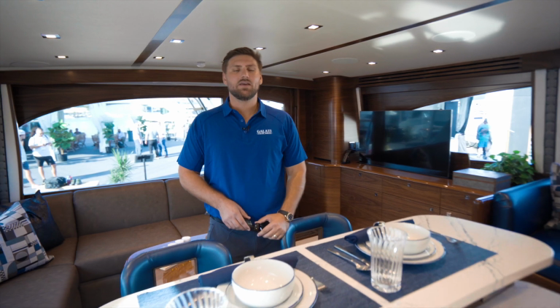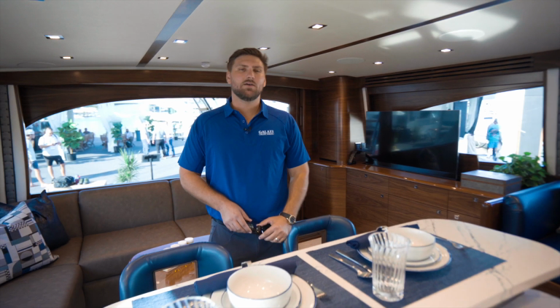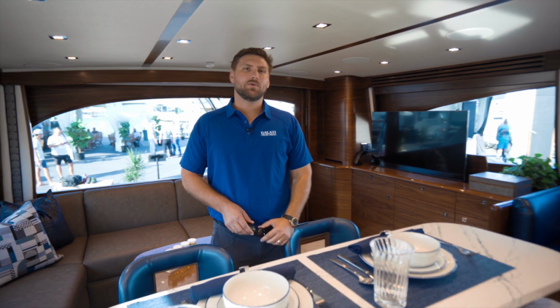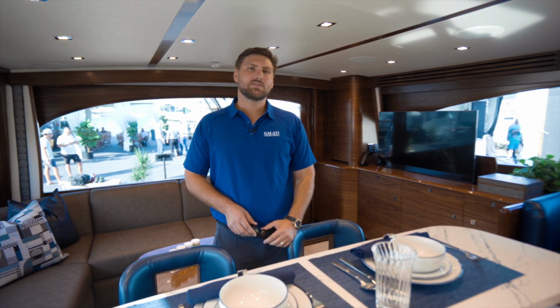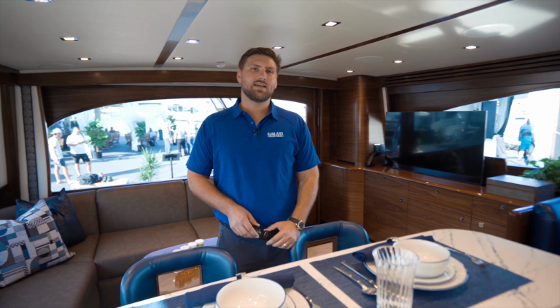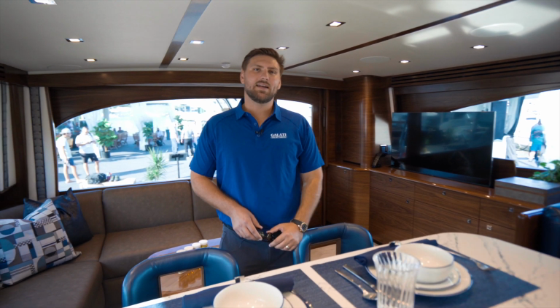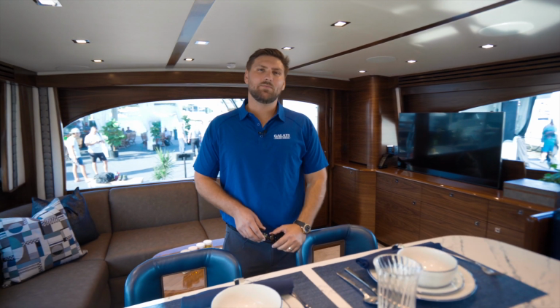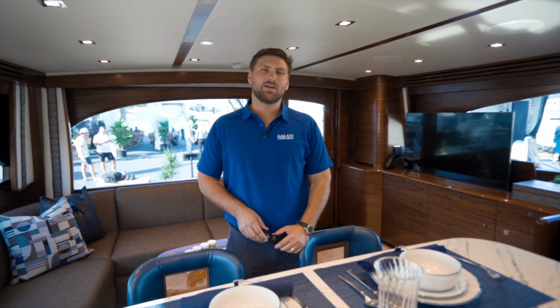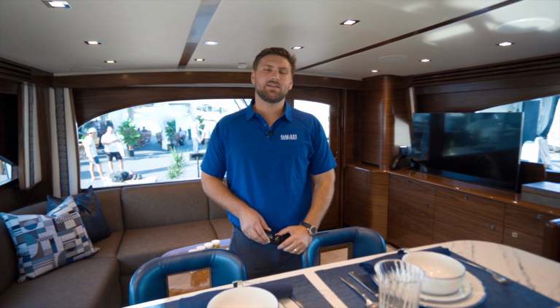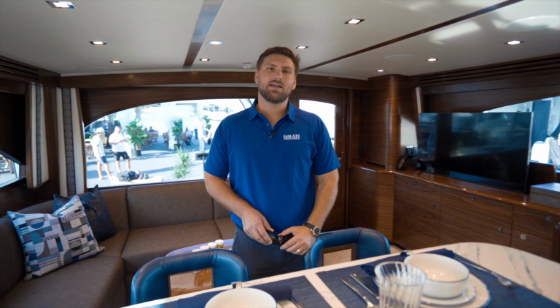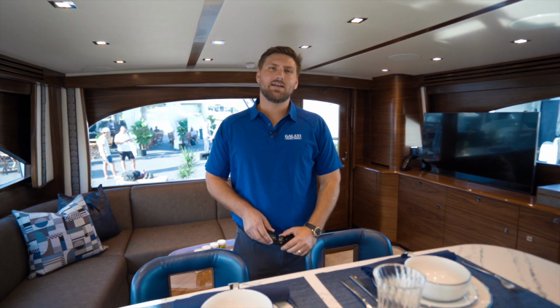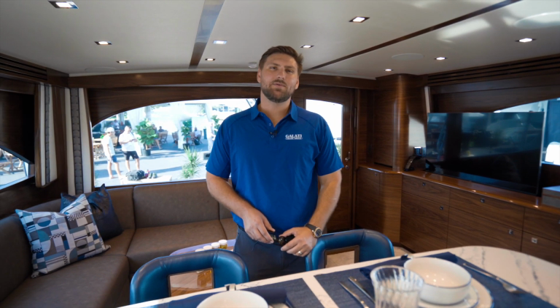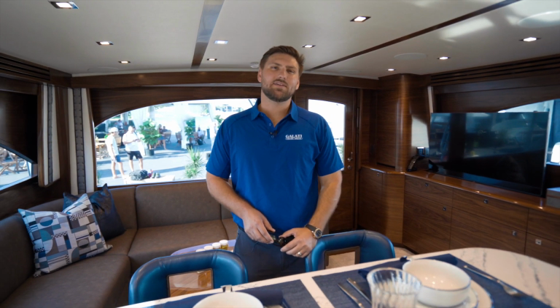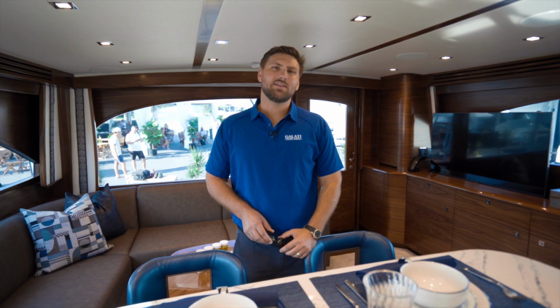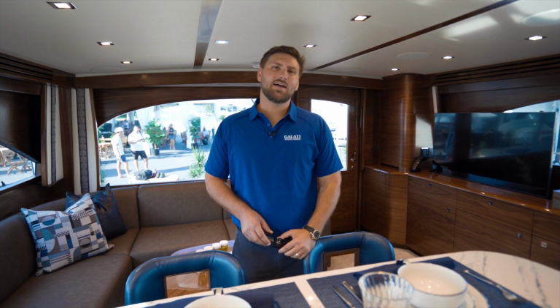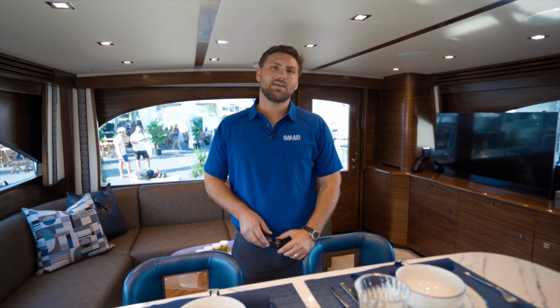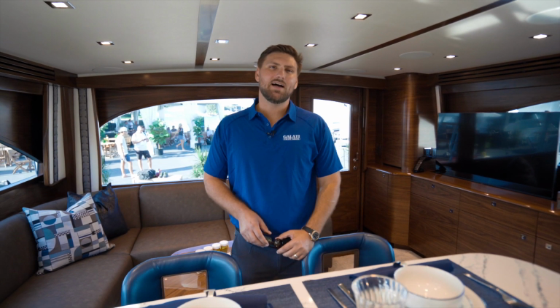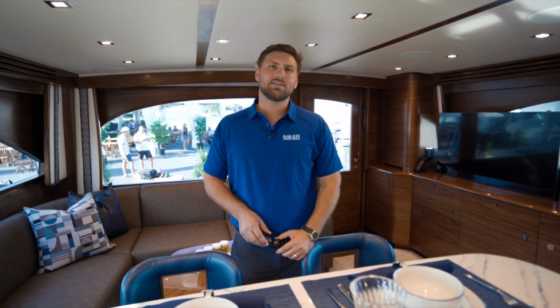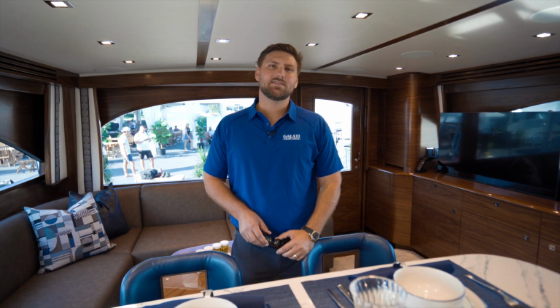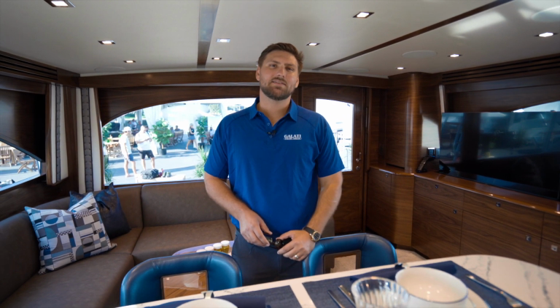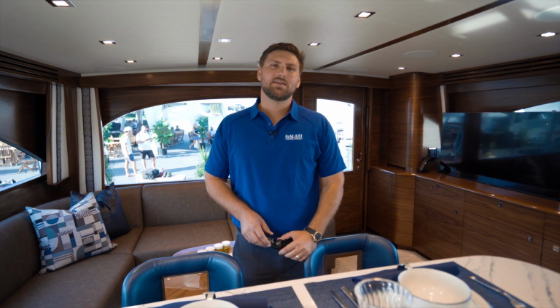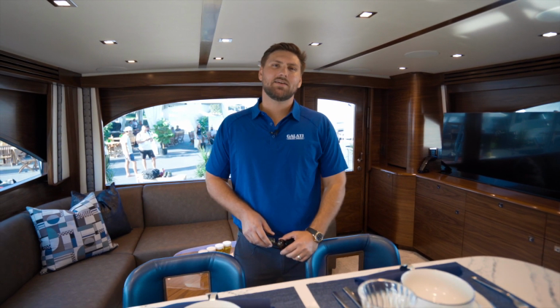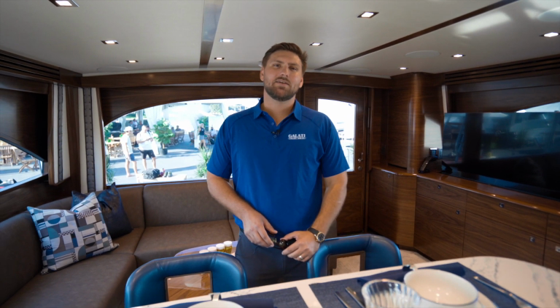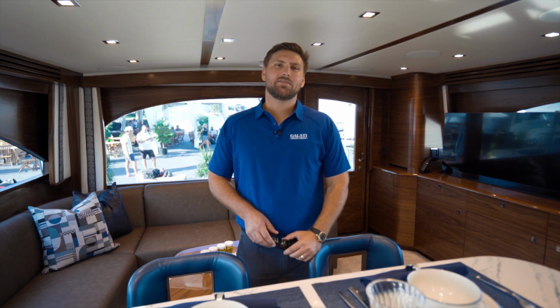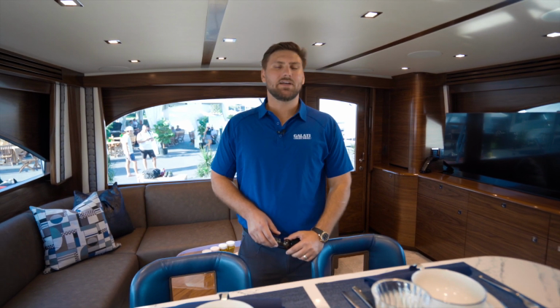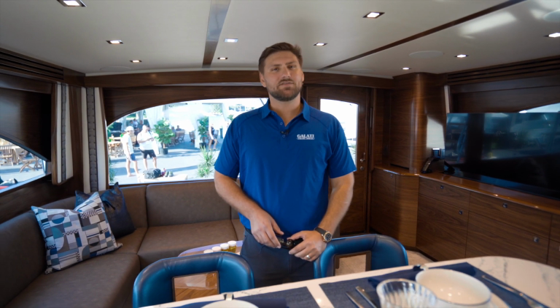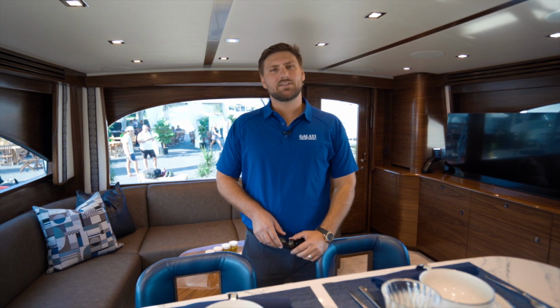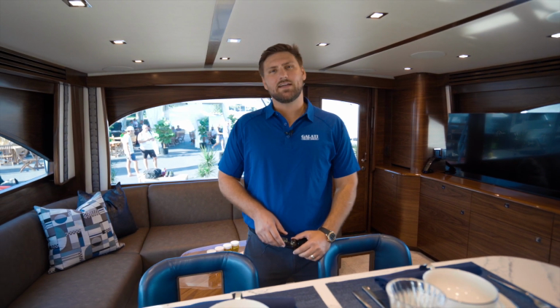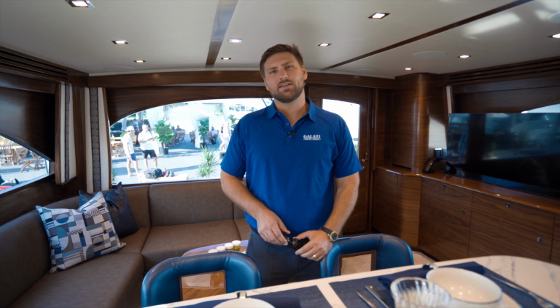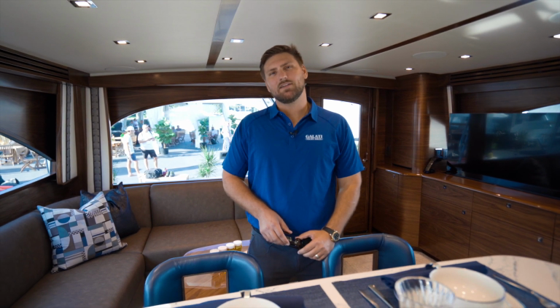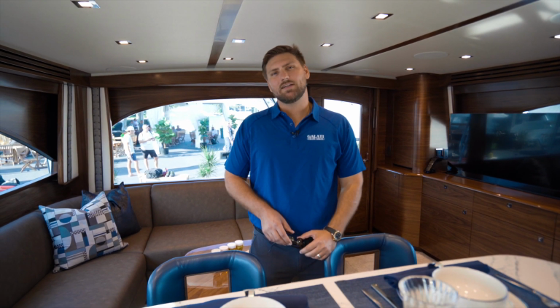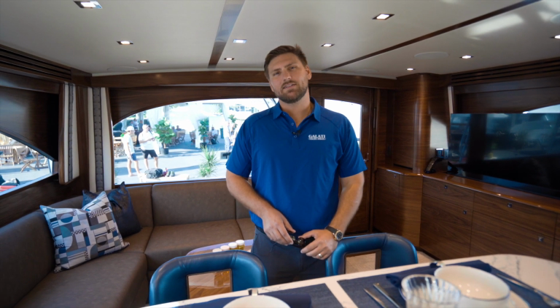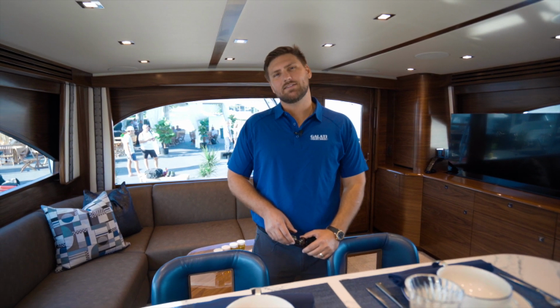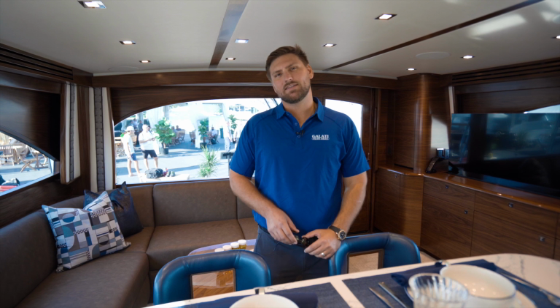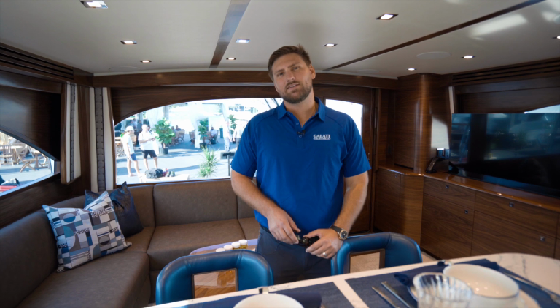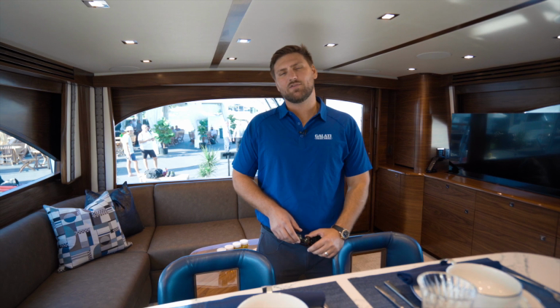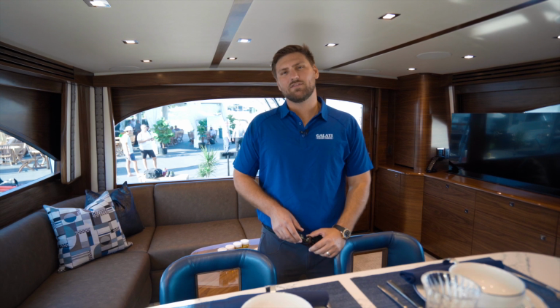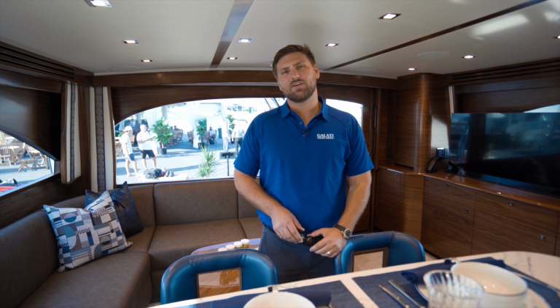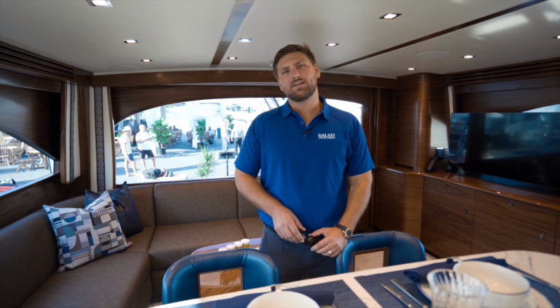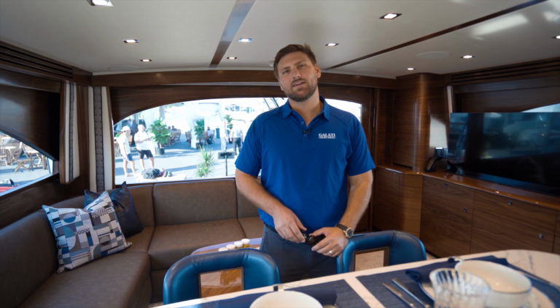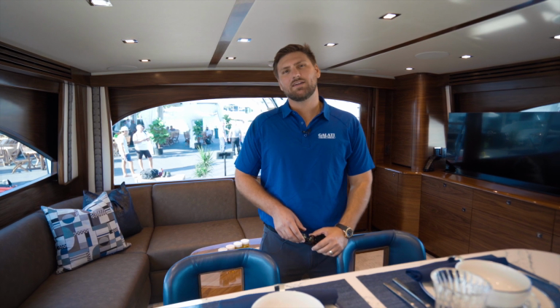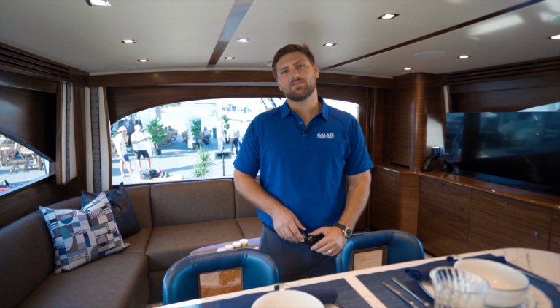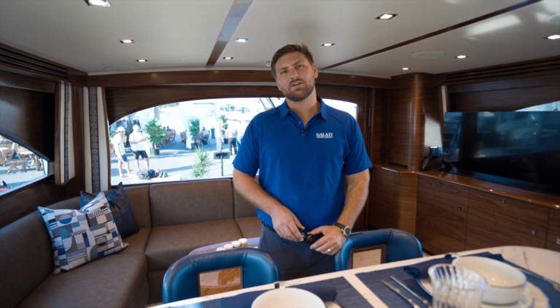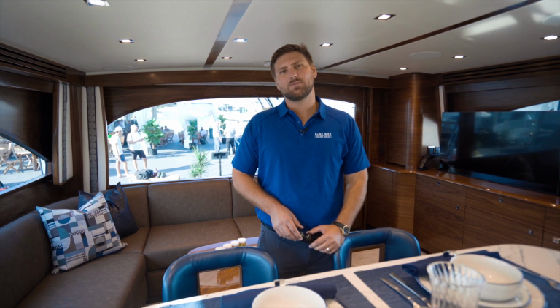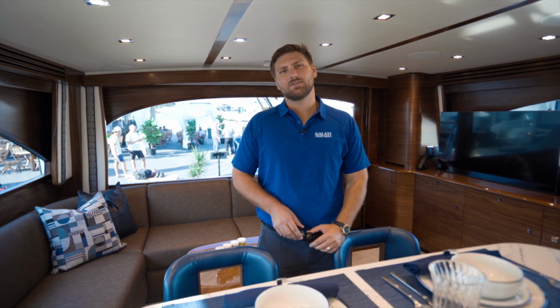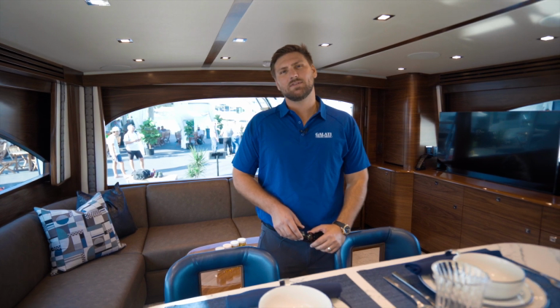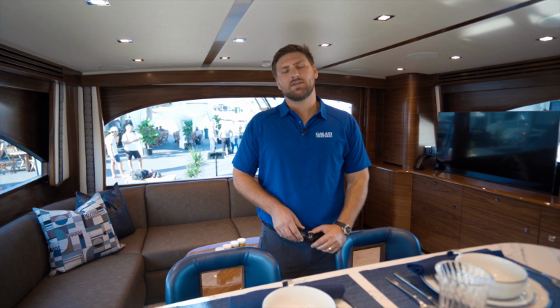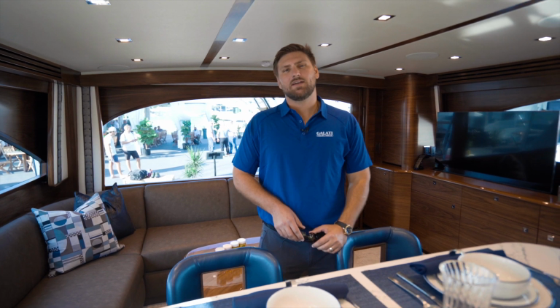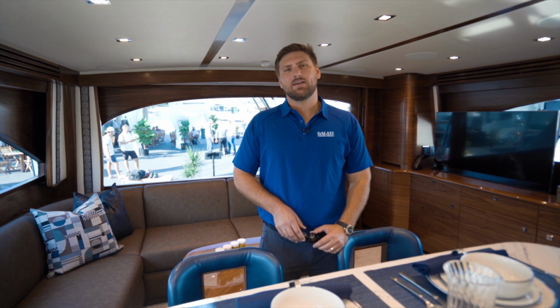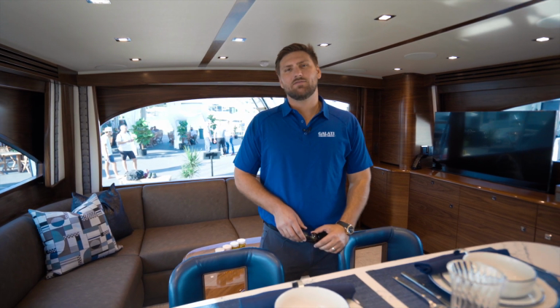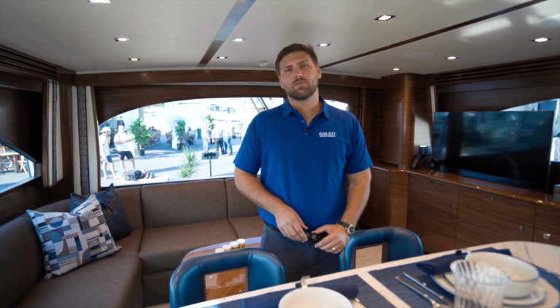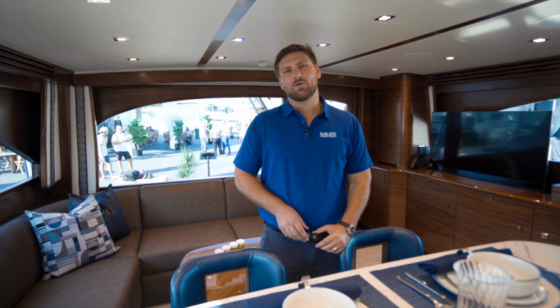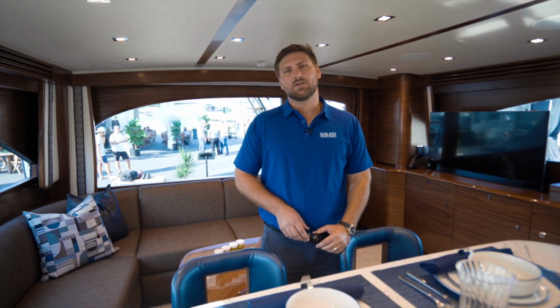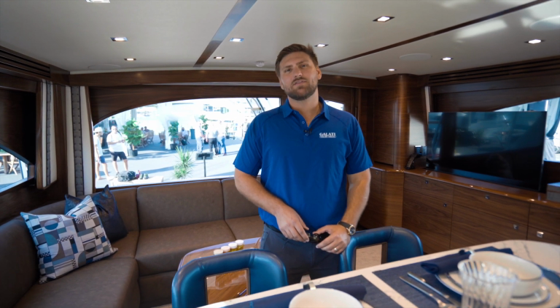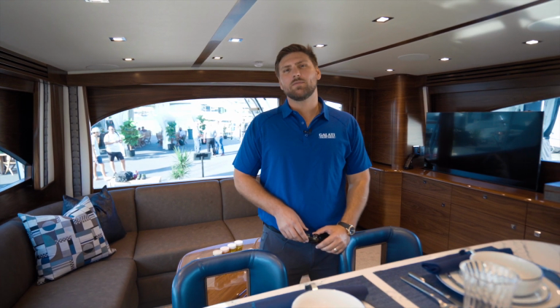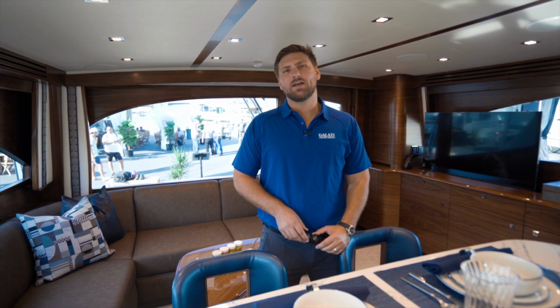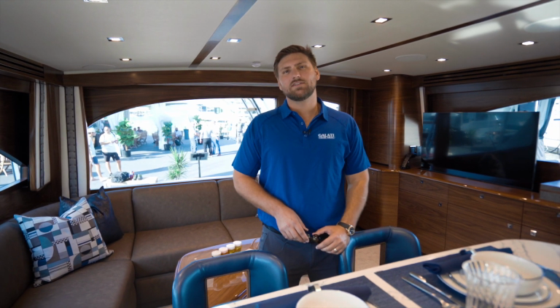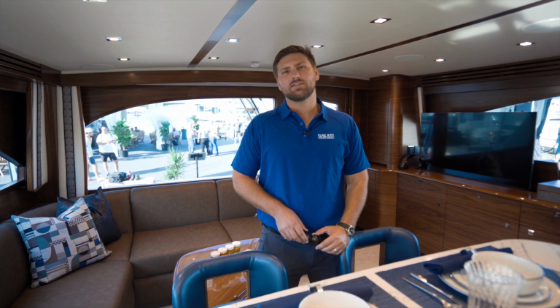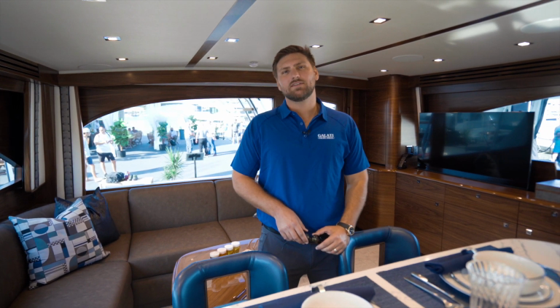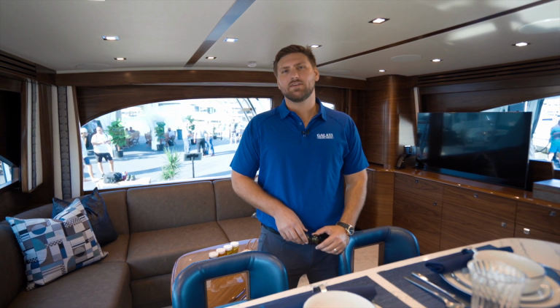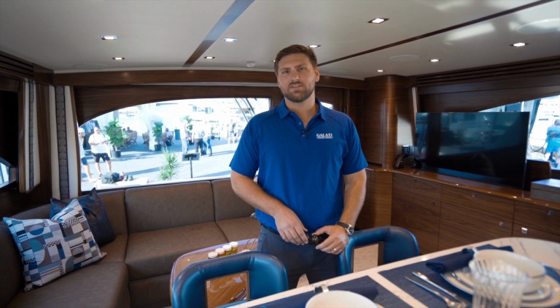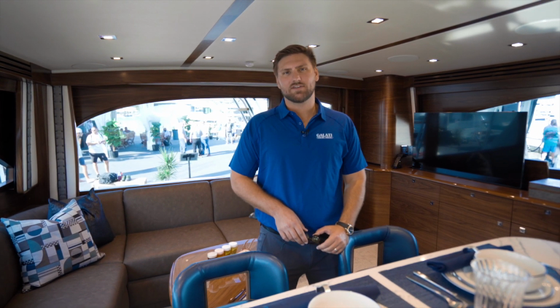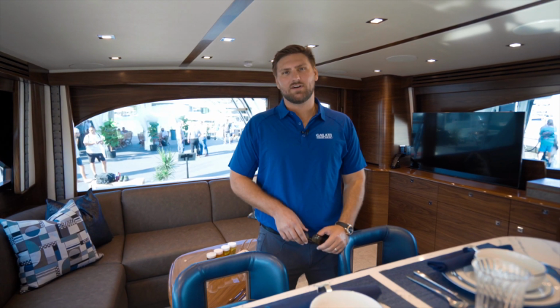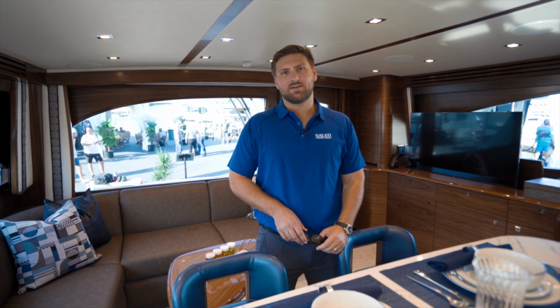Once again, I'm Nick Galati with Galati Yachts. Thanks for taking a look at the 64 Viking Convertible — for more information, give us a call.